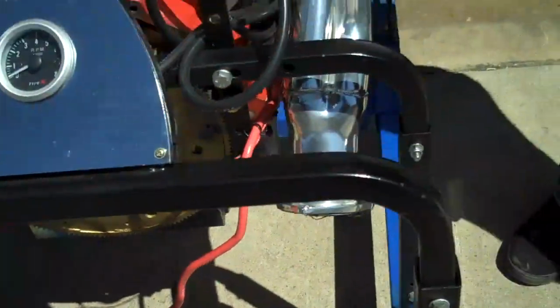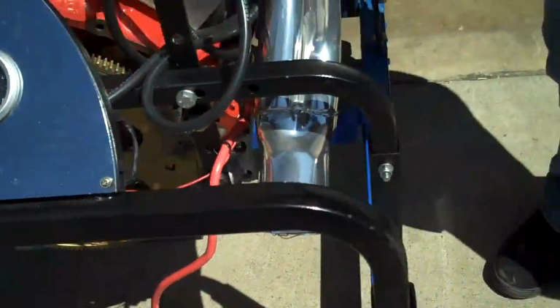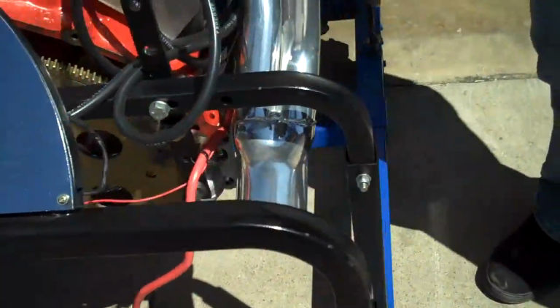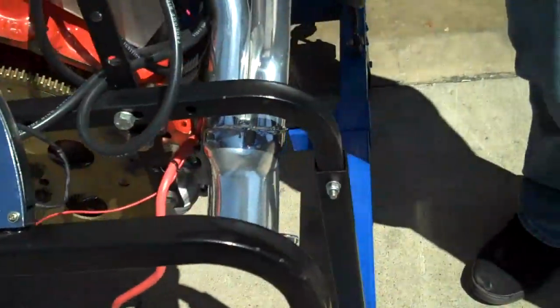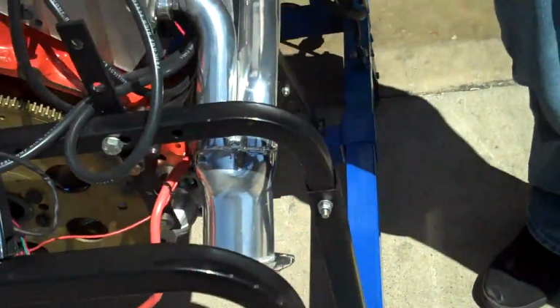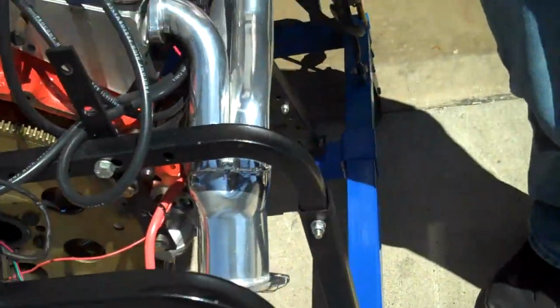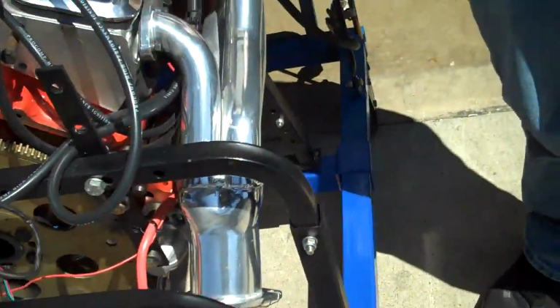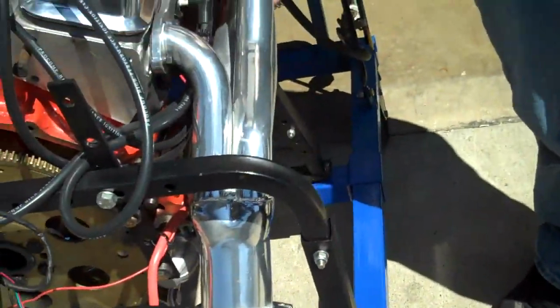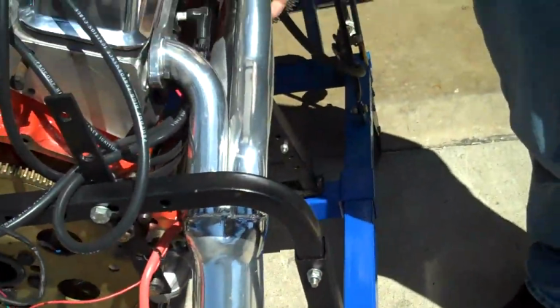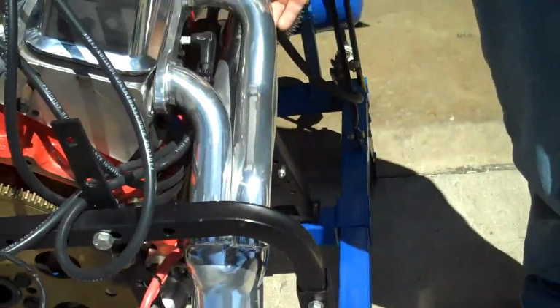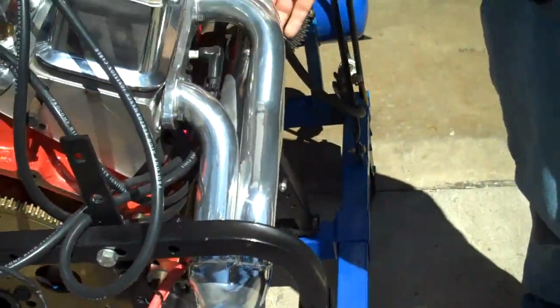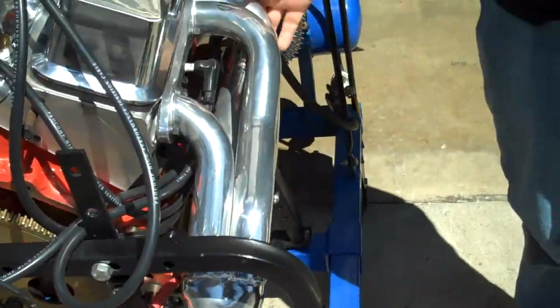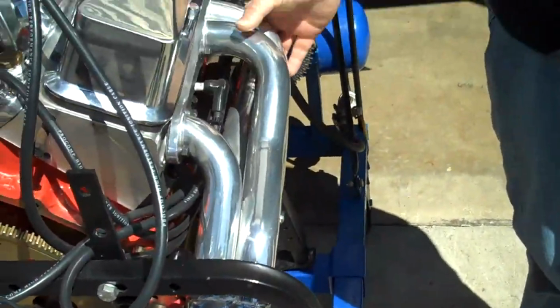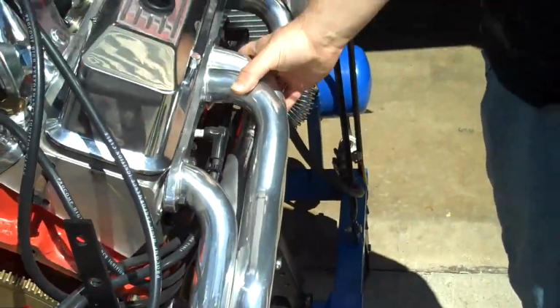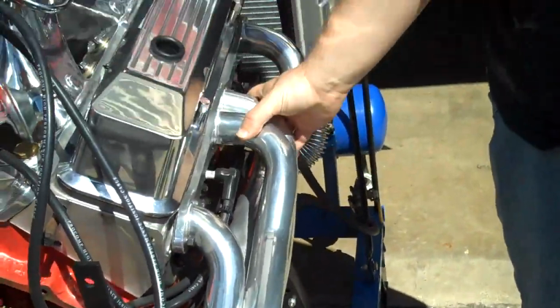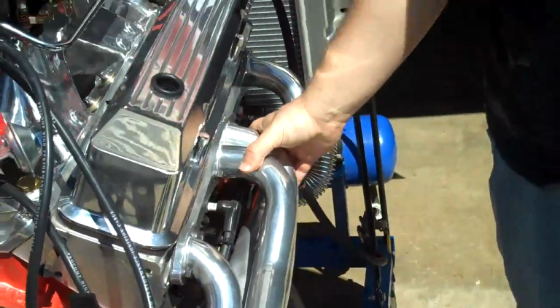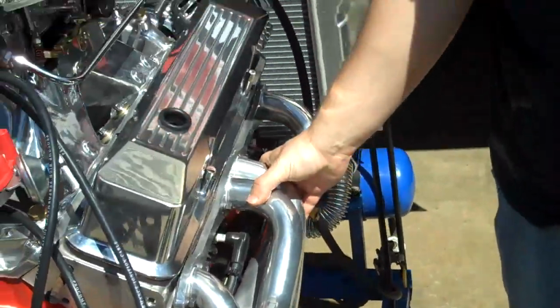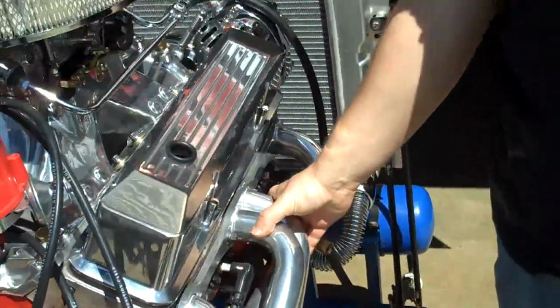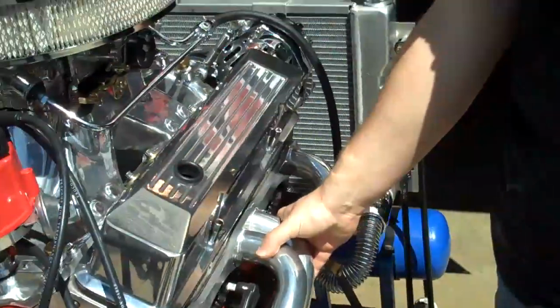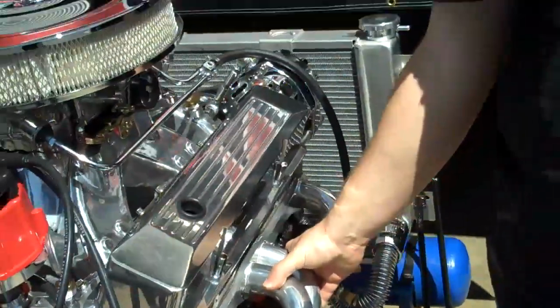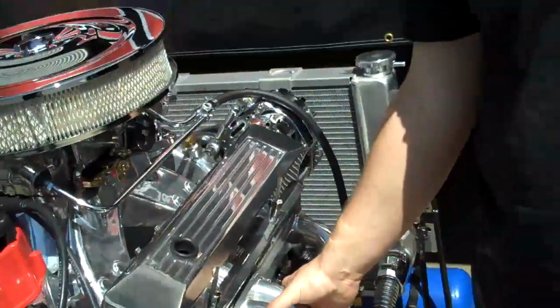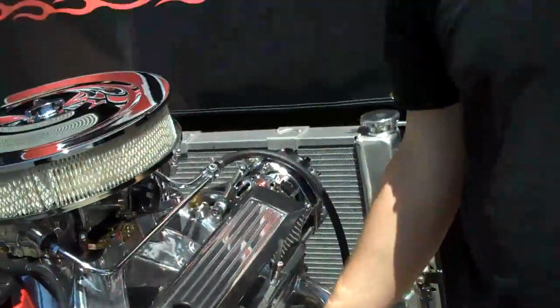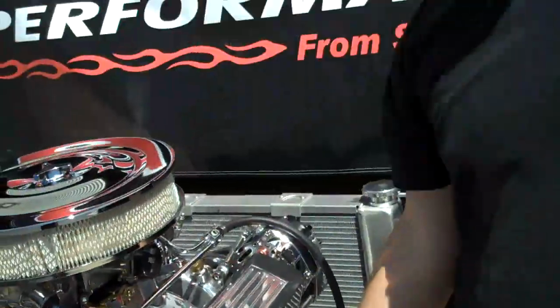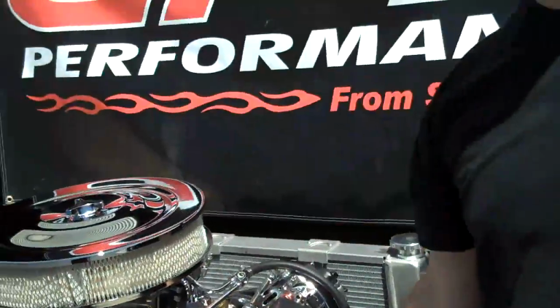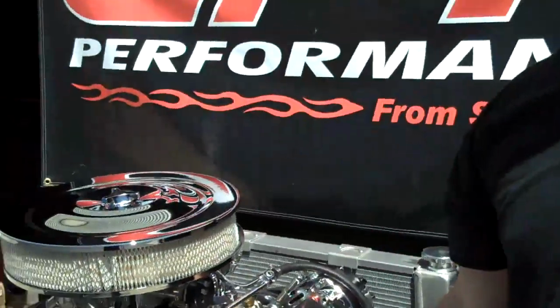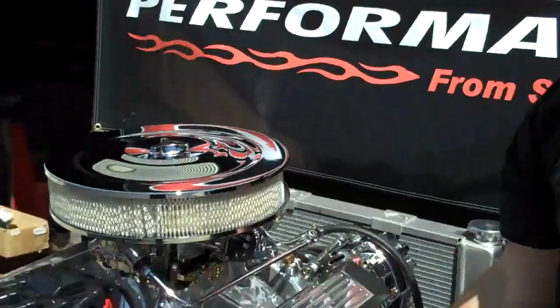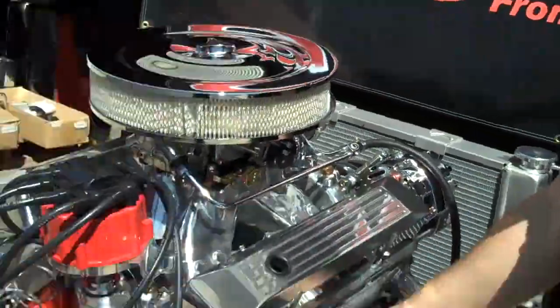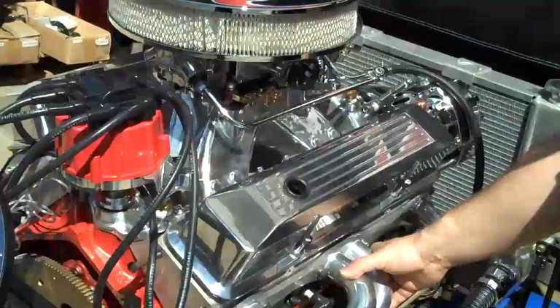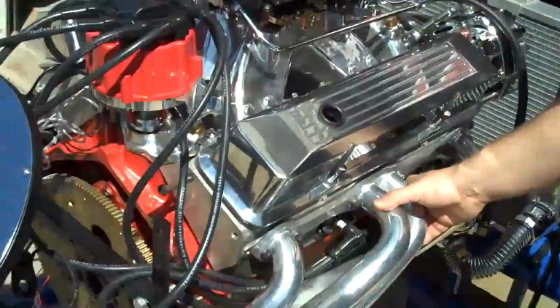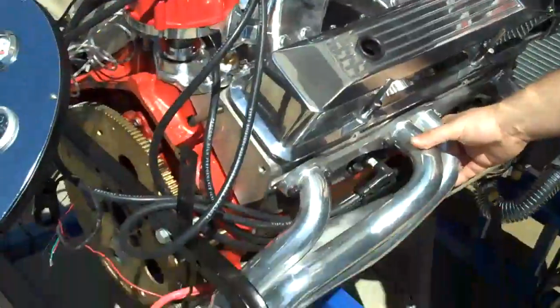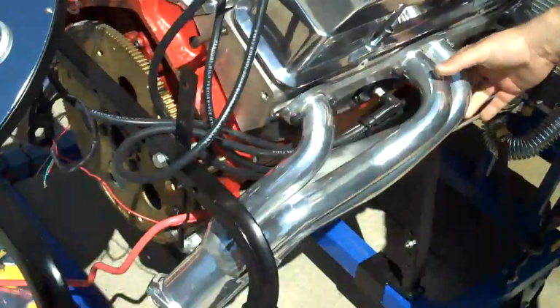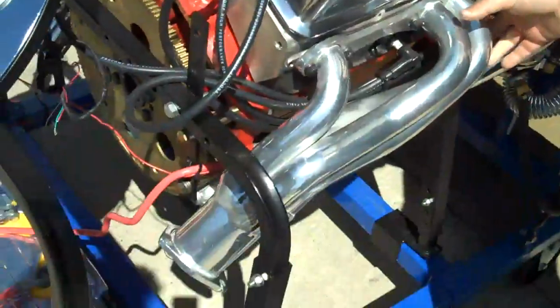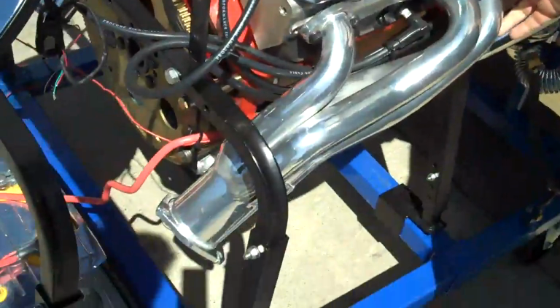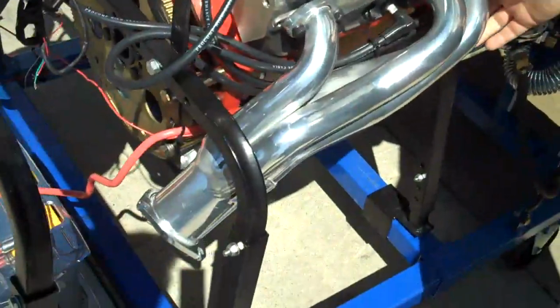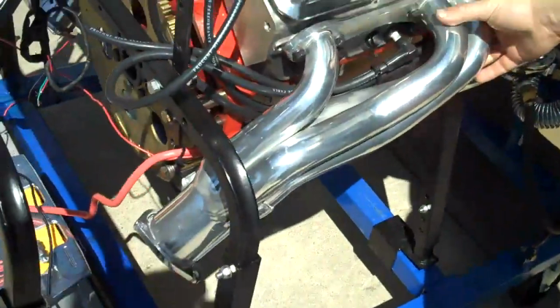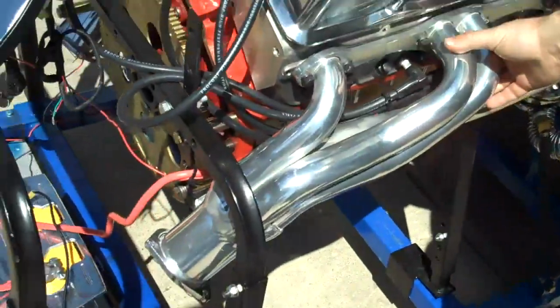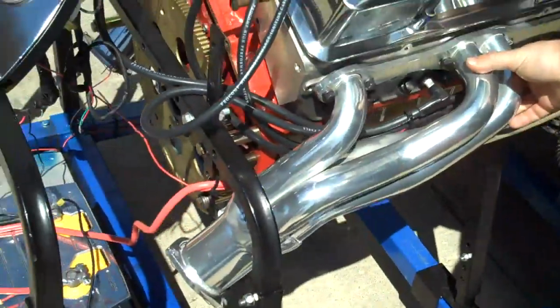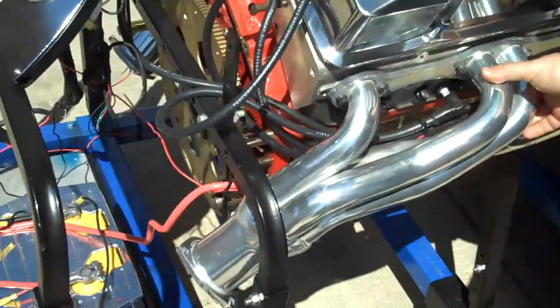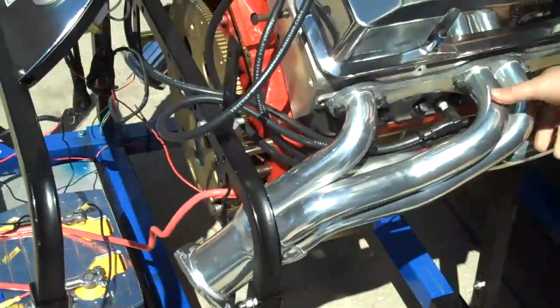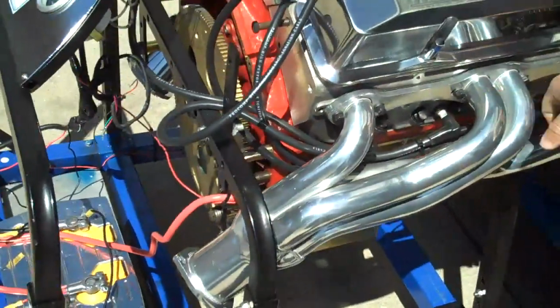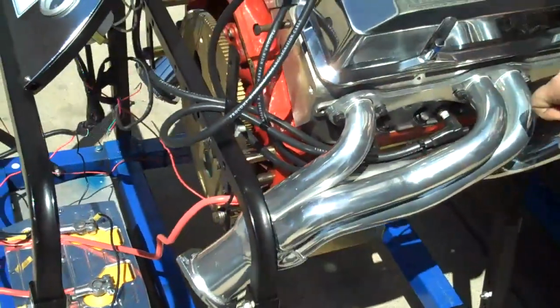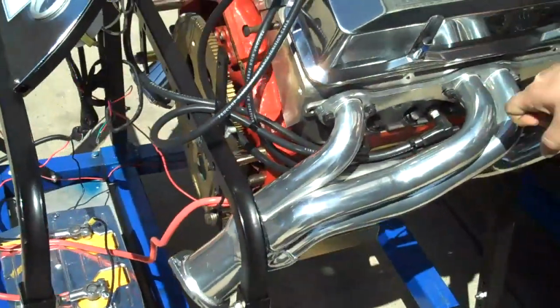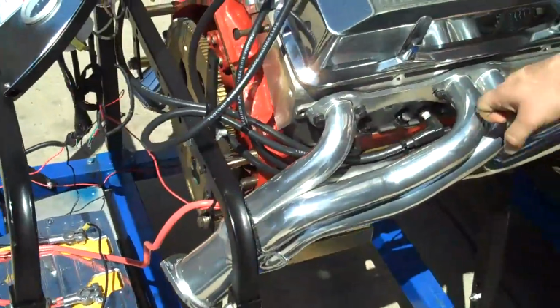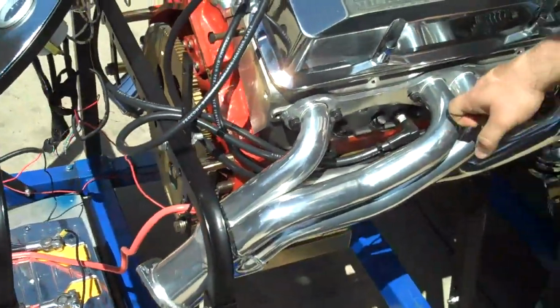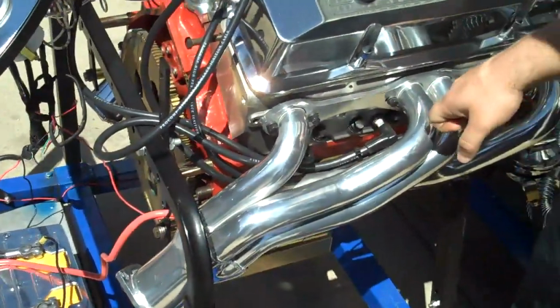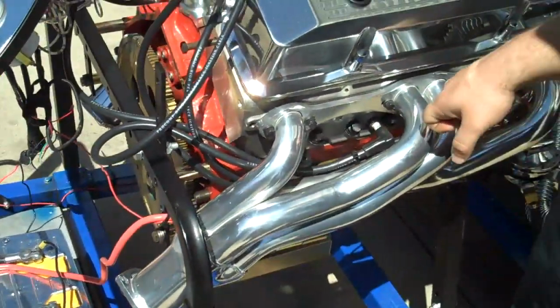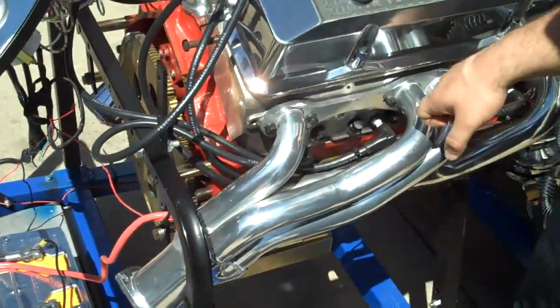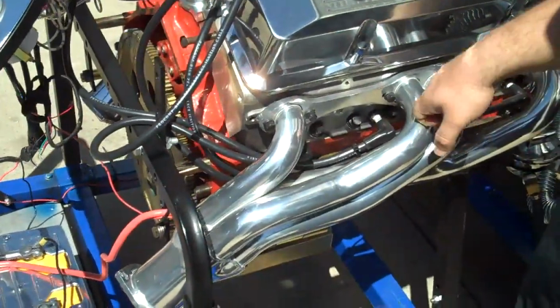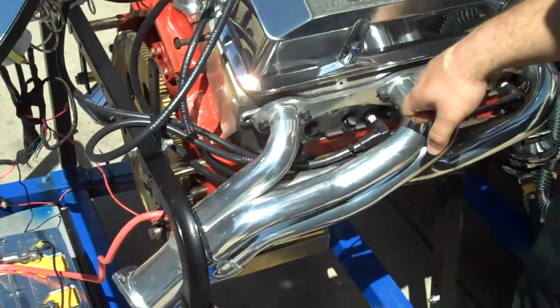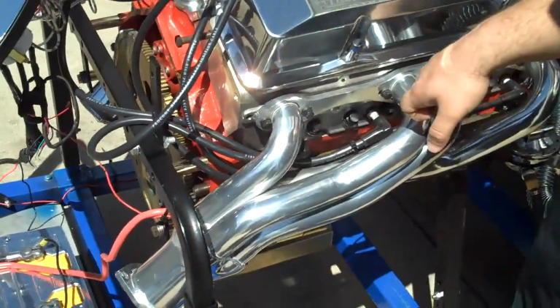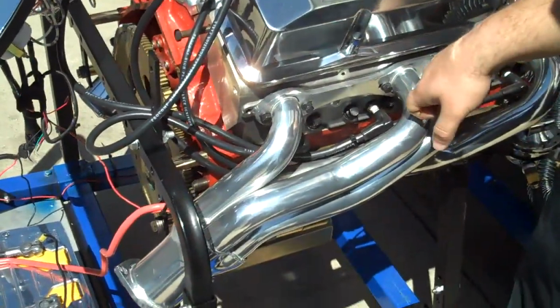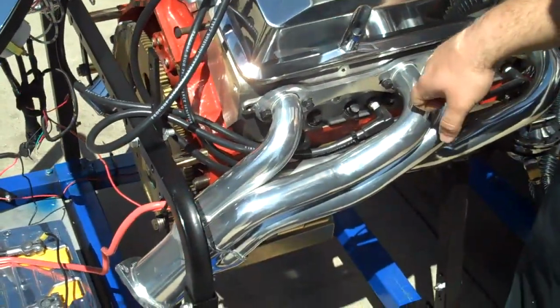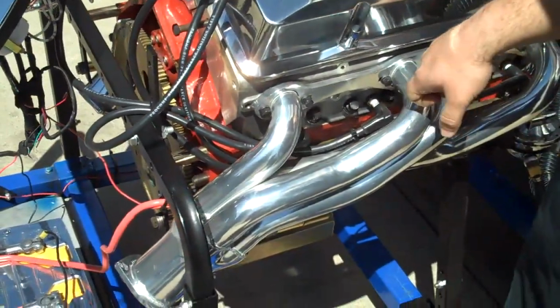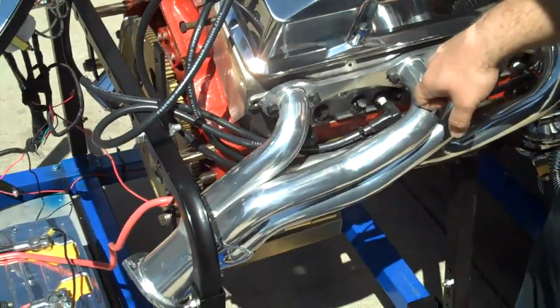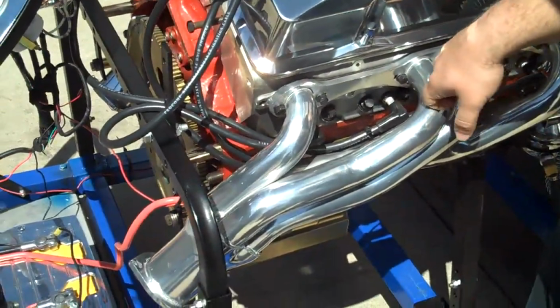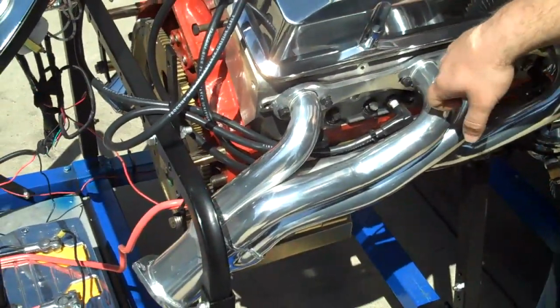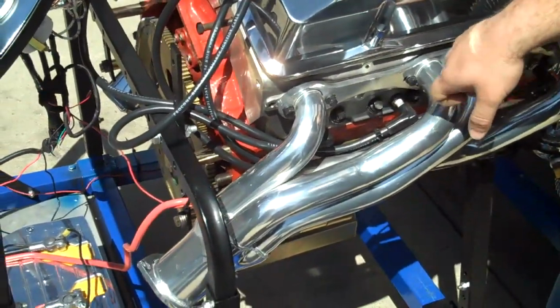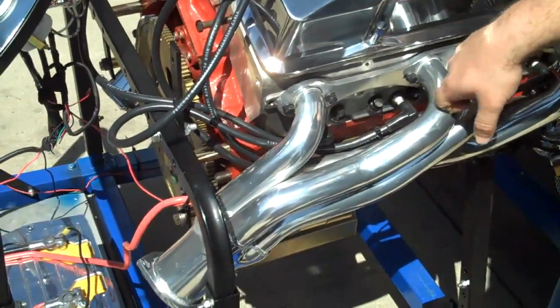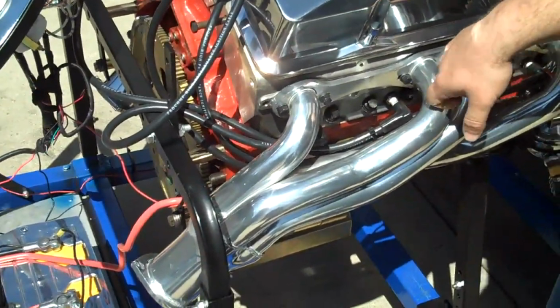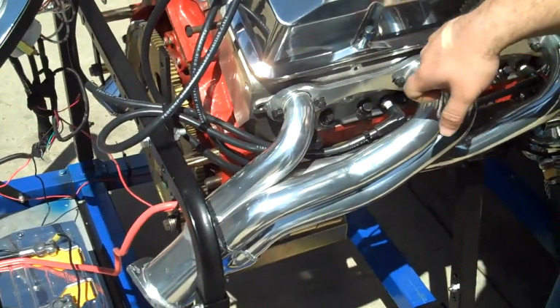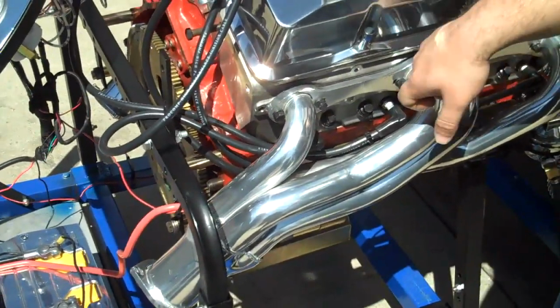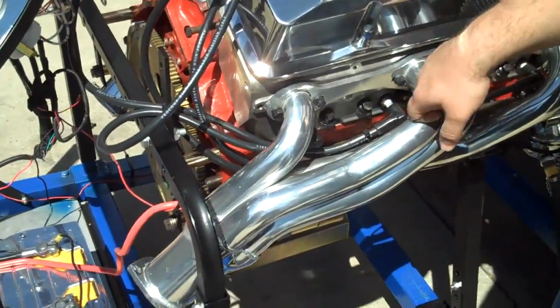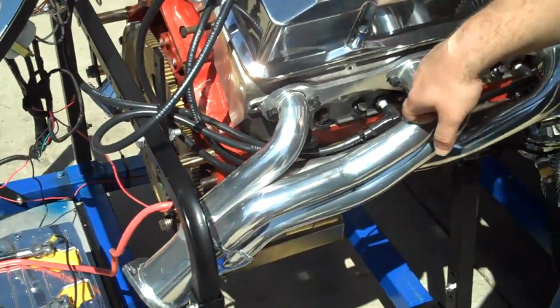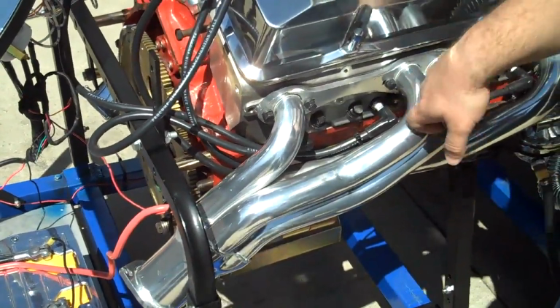Got our short tube headers — good for Camaros, Chevelles, some Novas, Malibus, you name it. Check out our website; part number 9998.